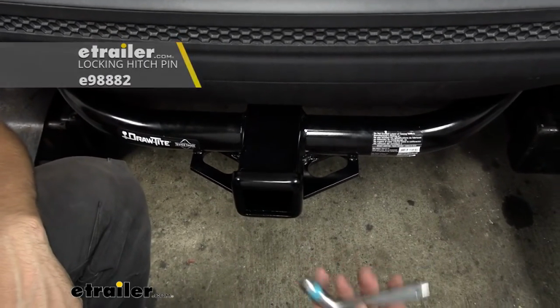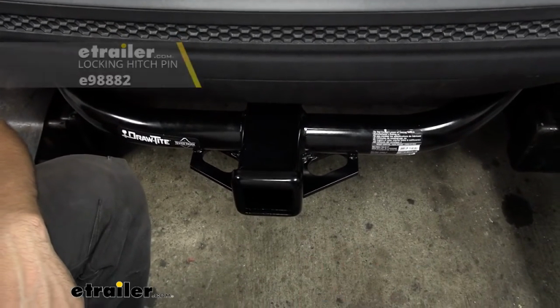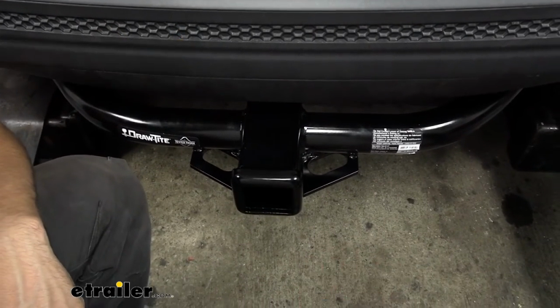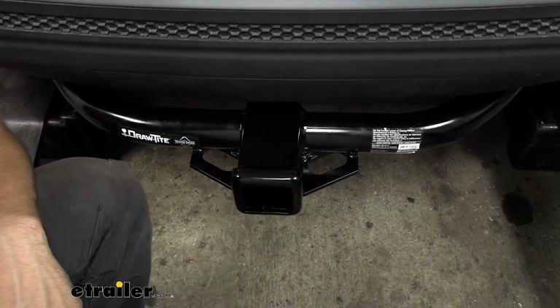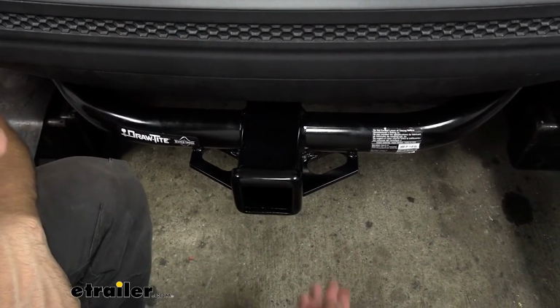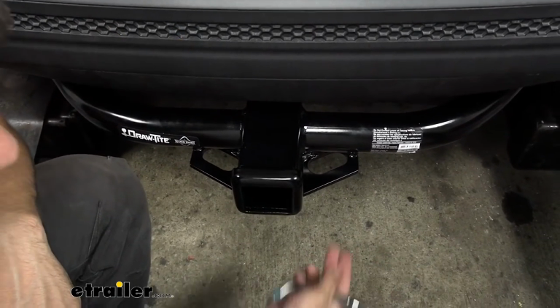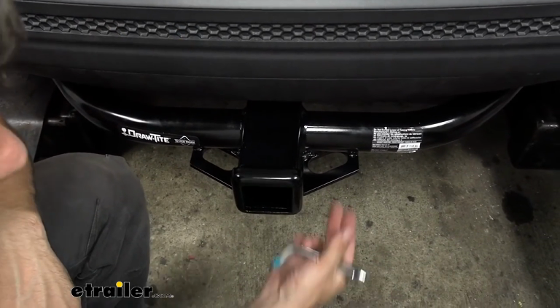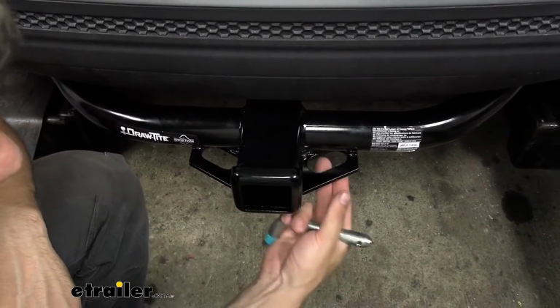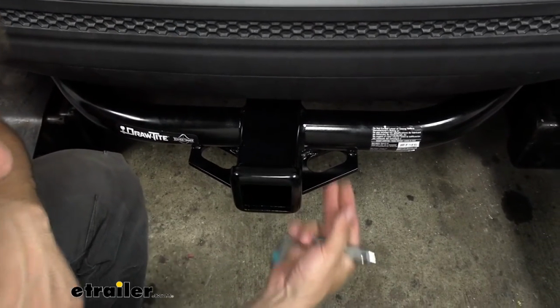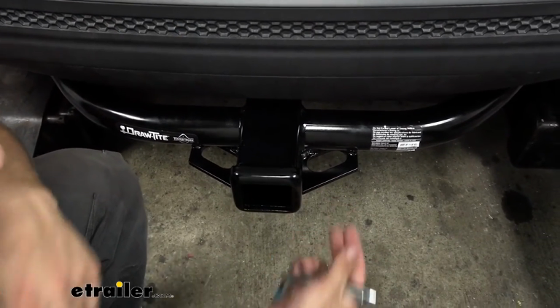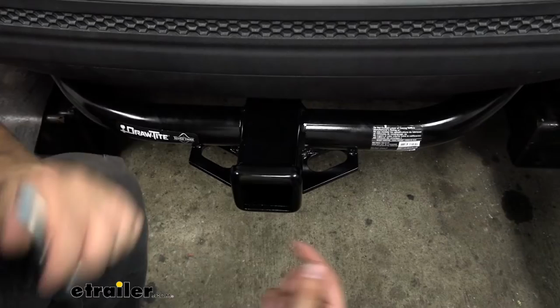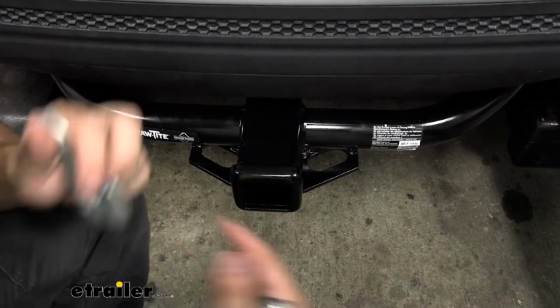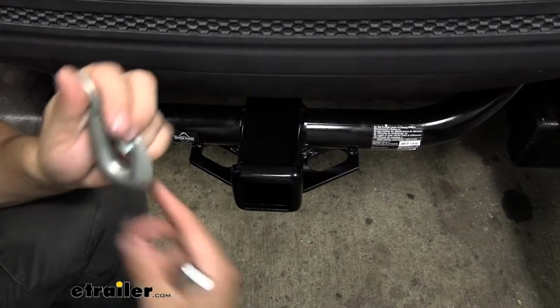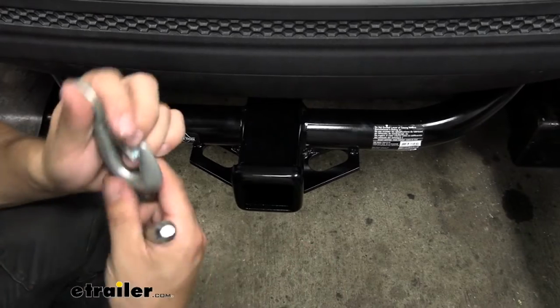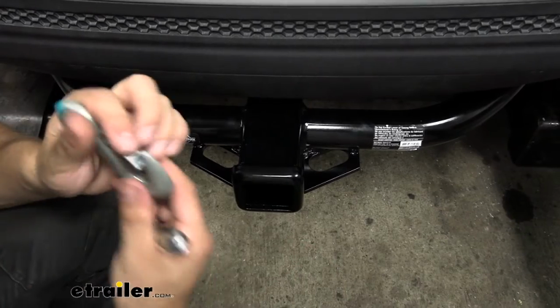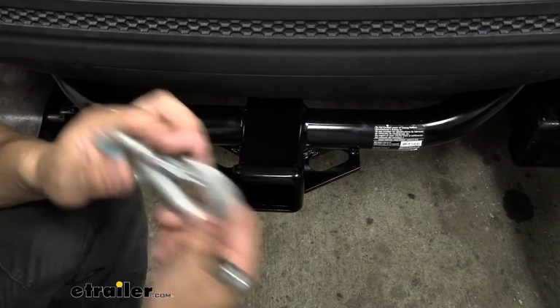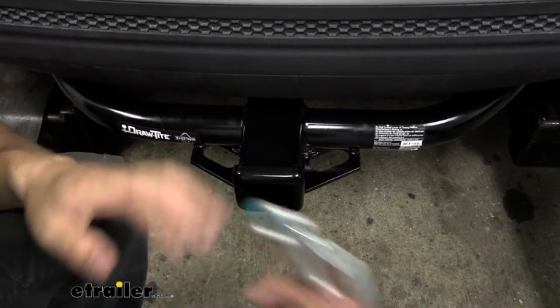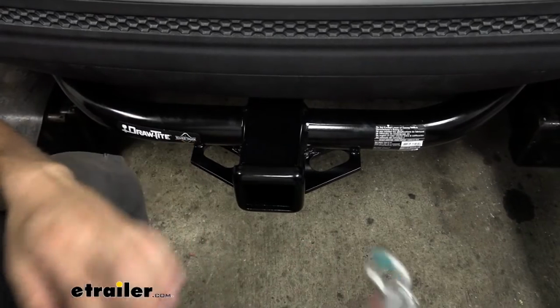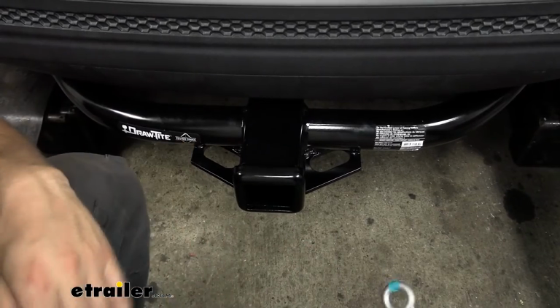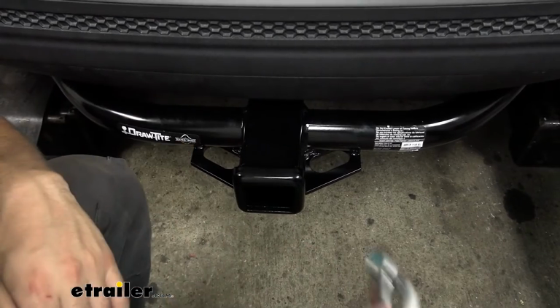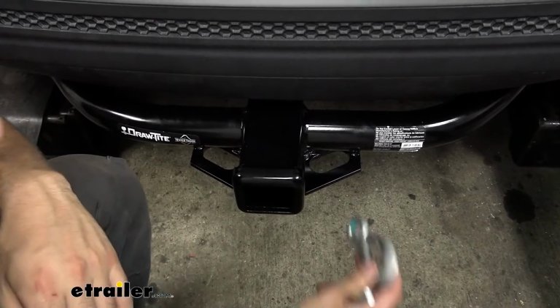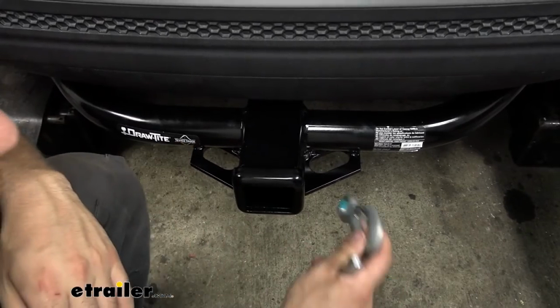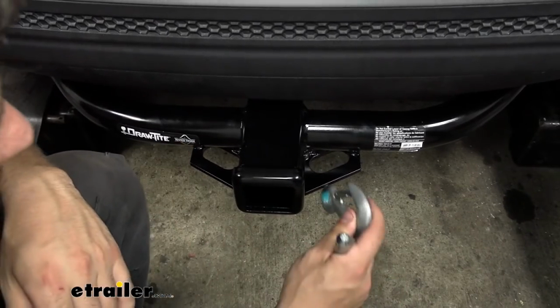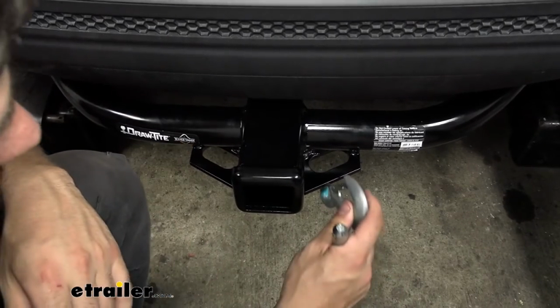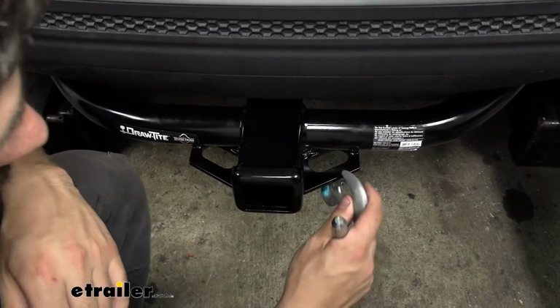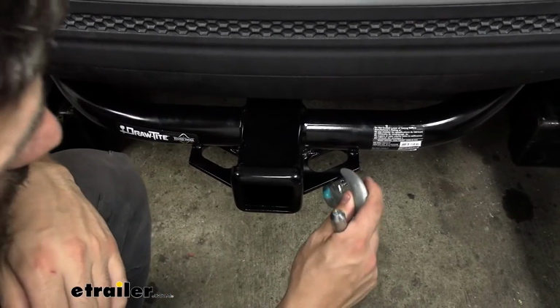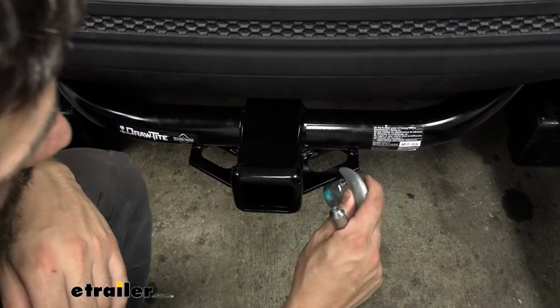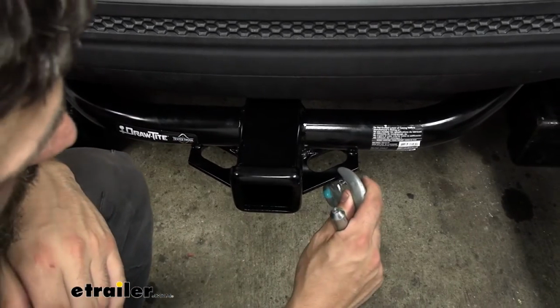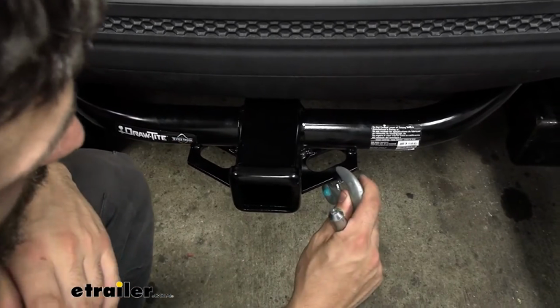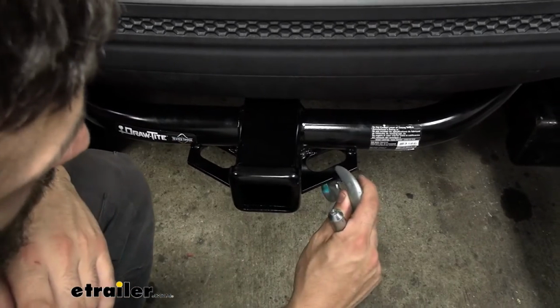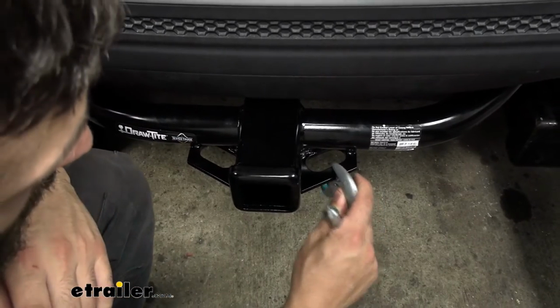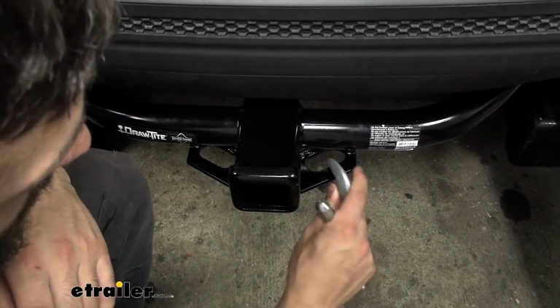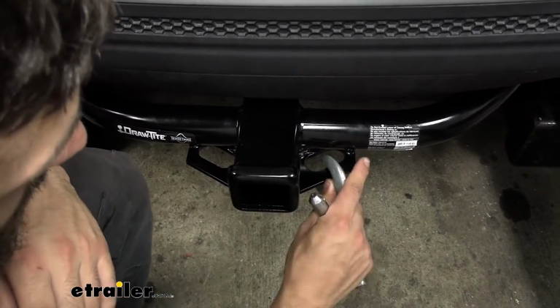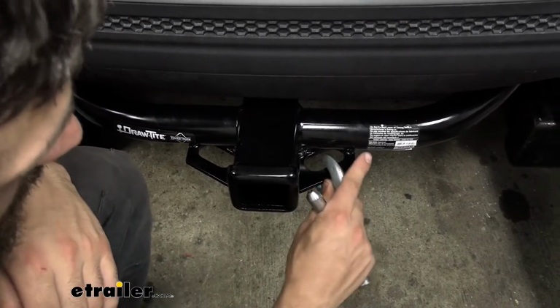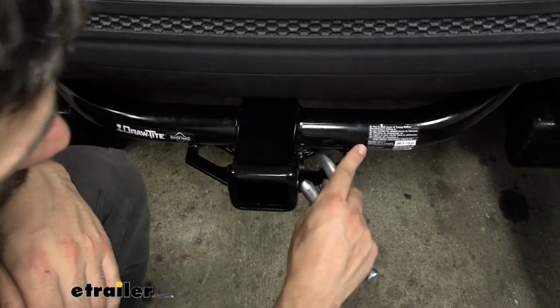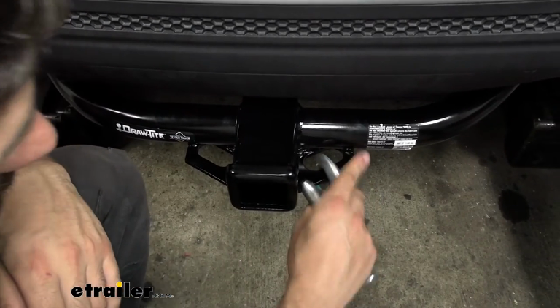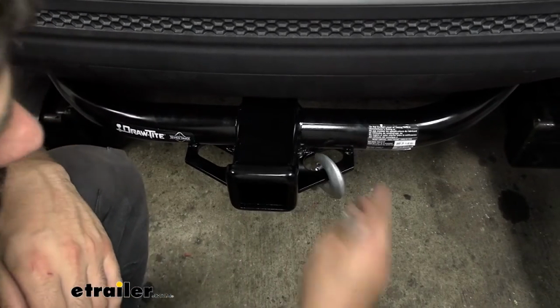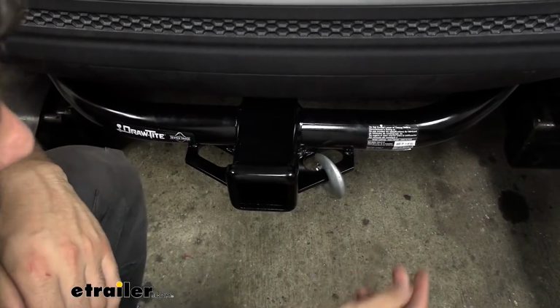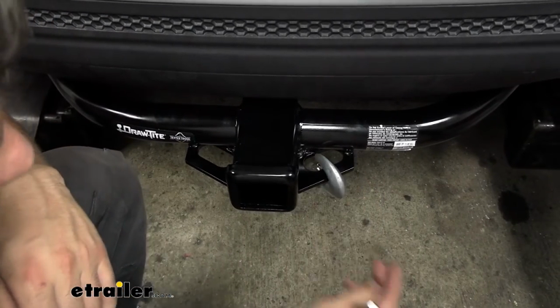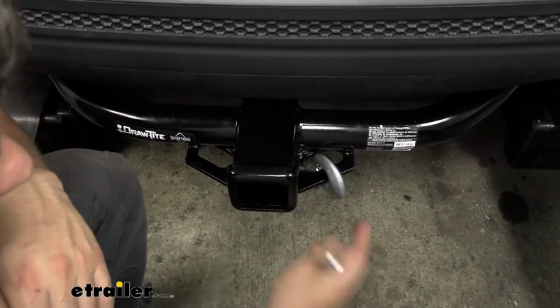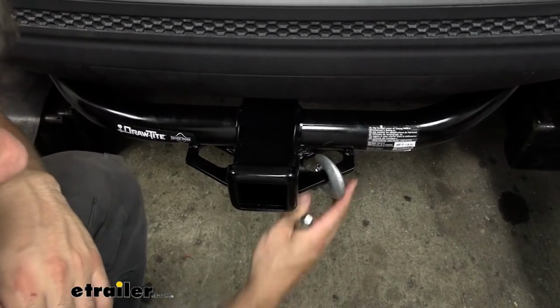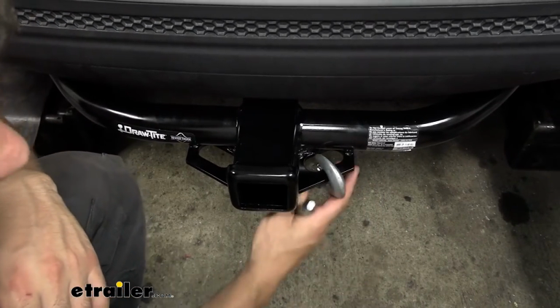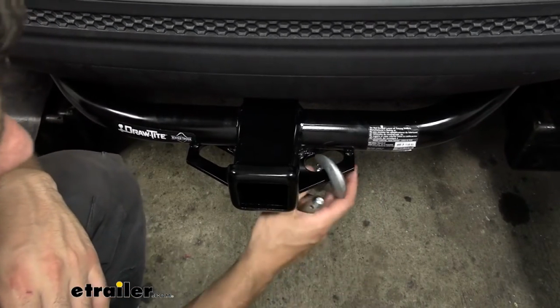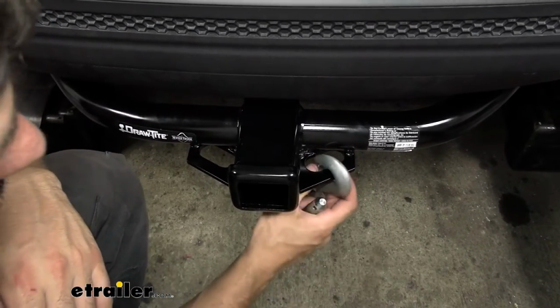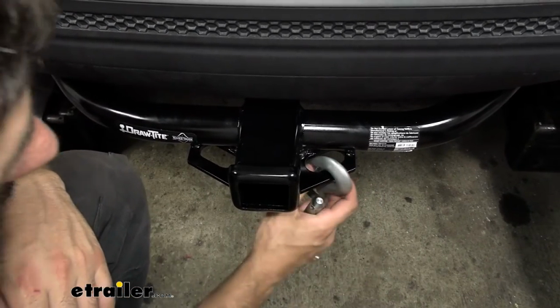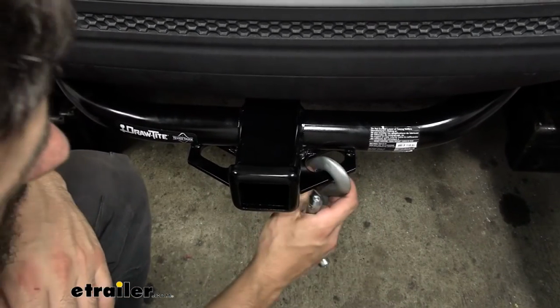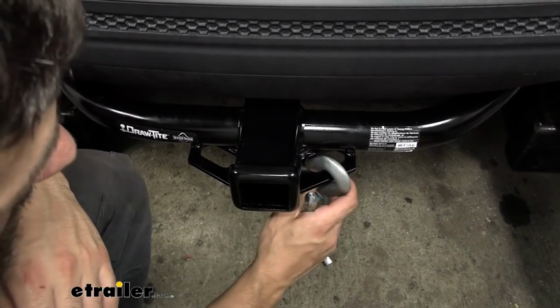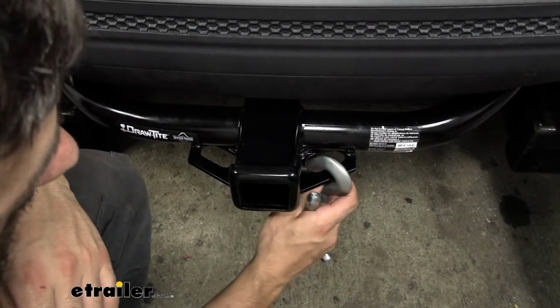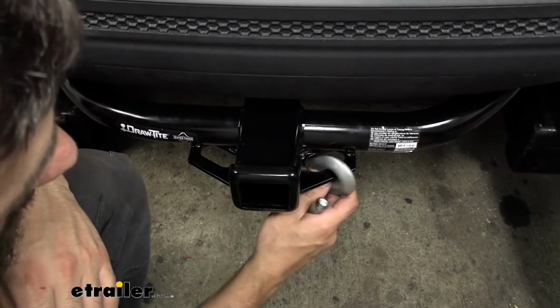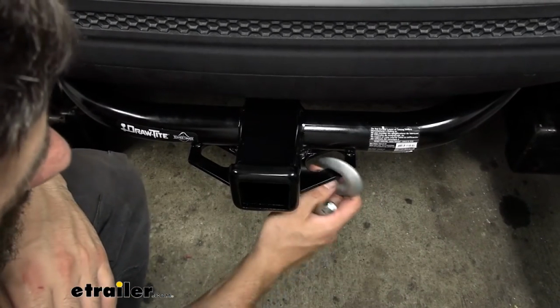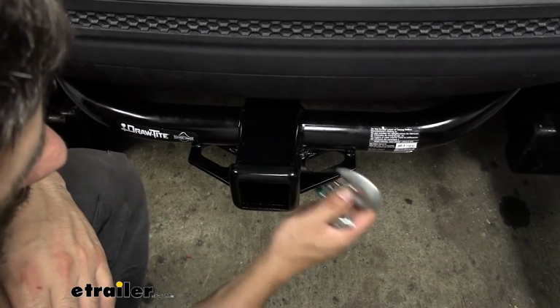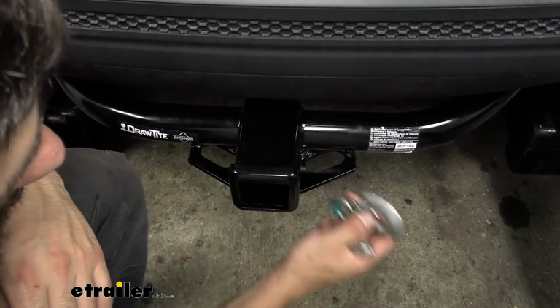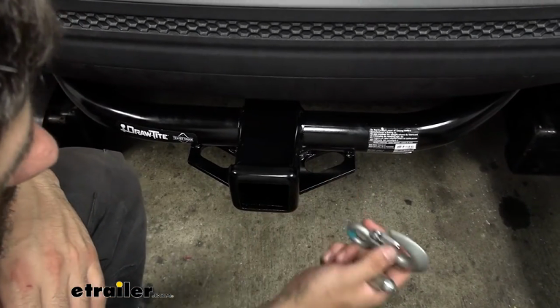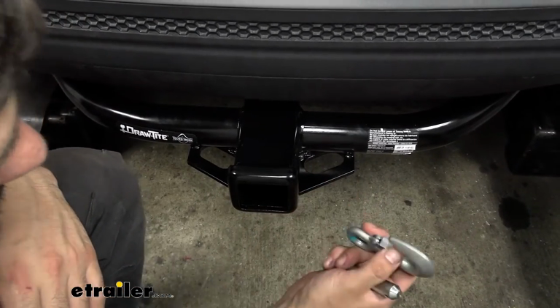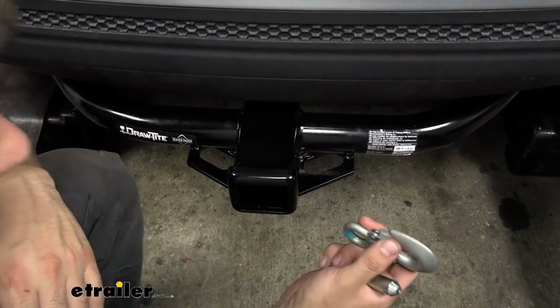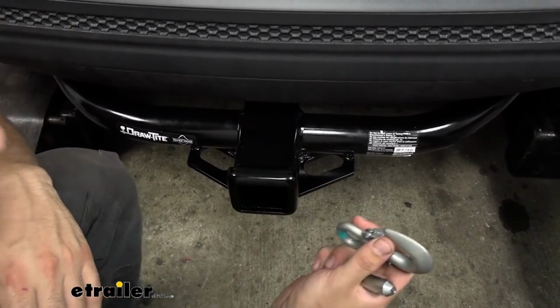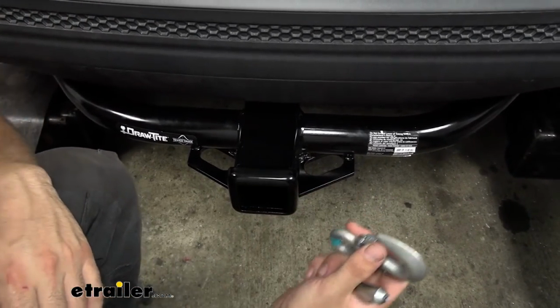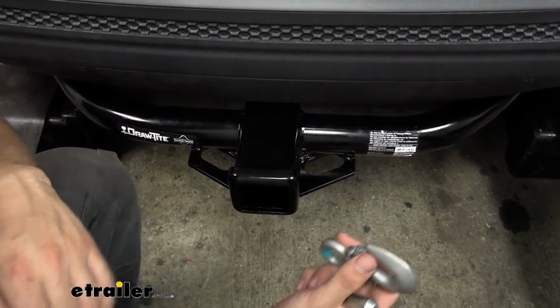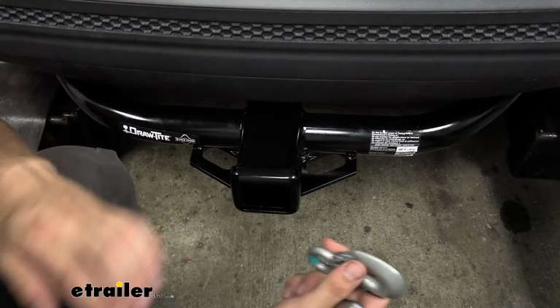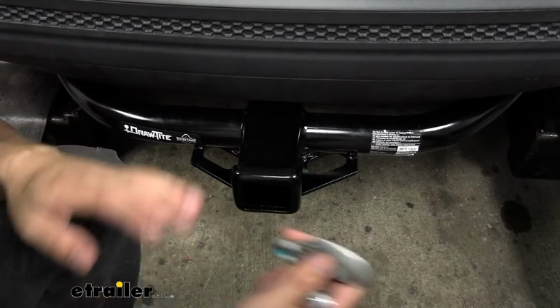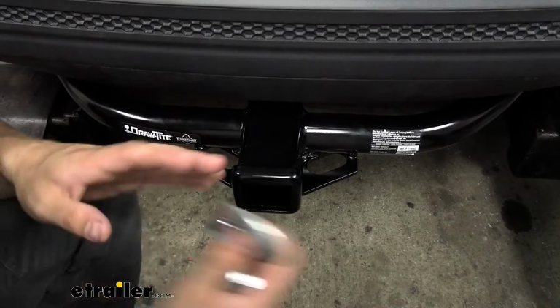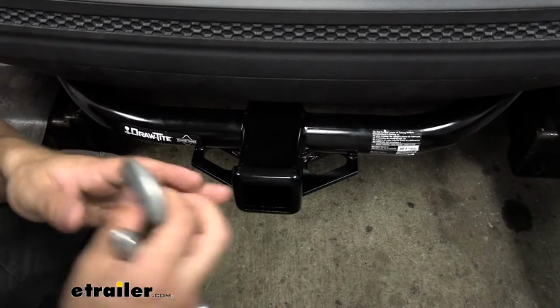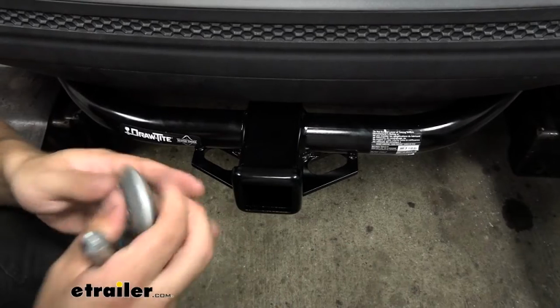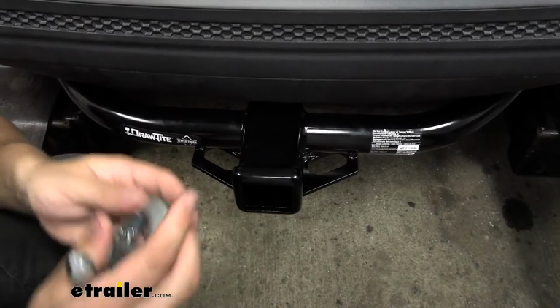Welded to the bottom of the receiver tube, we have our safety chain loops. Those work great with both the larger clevis-style as well as the smaller S-type hooks.